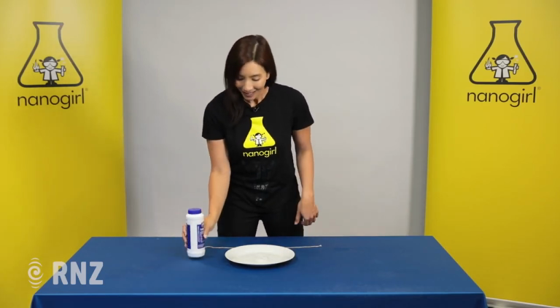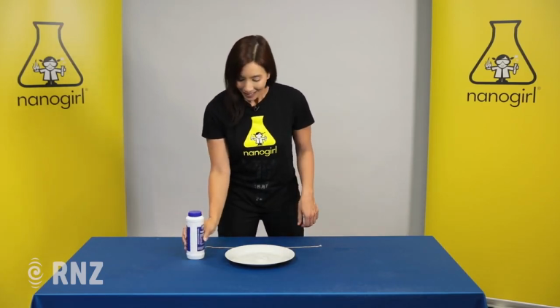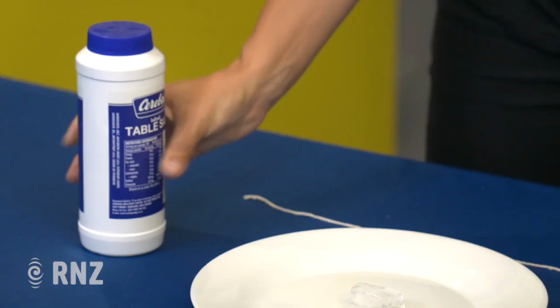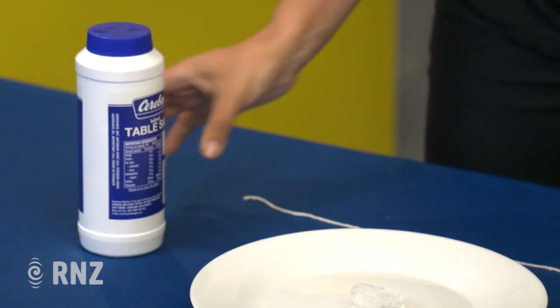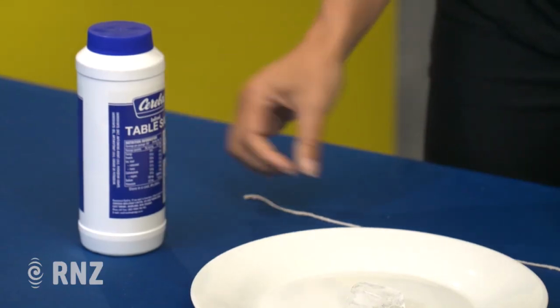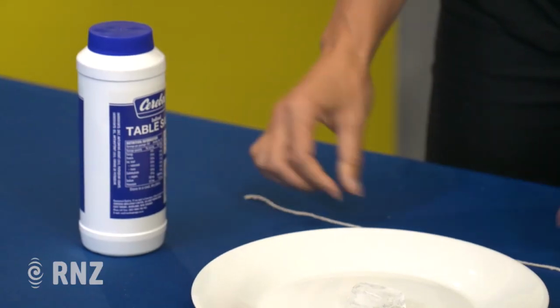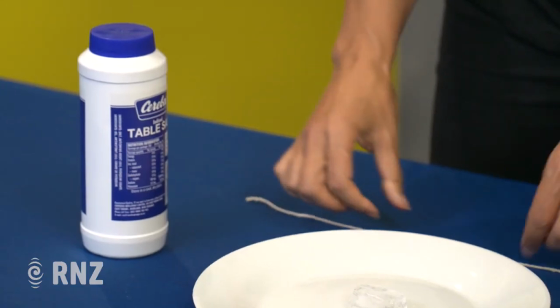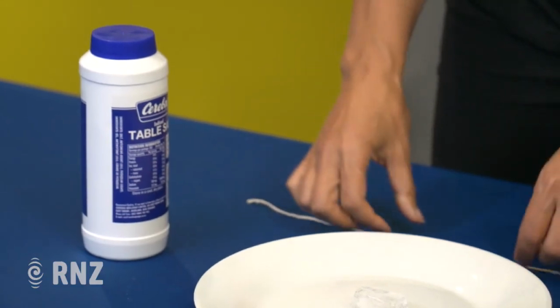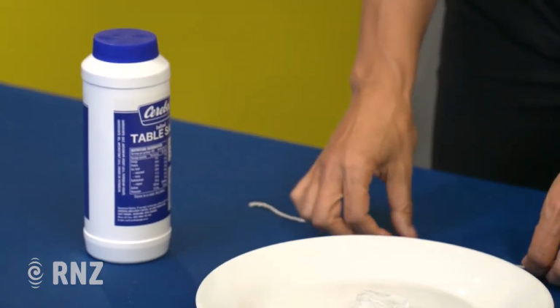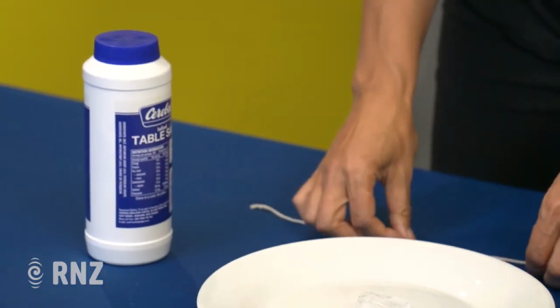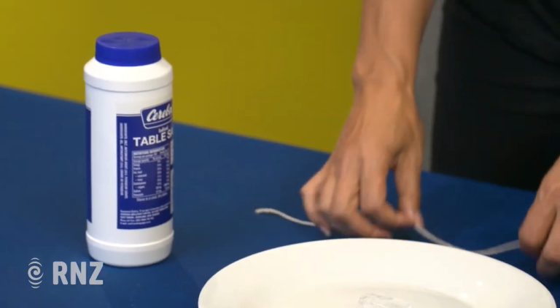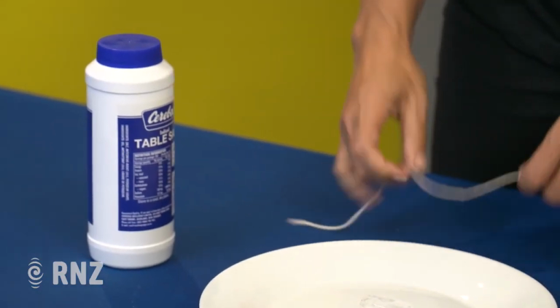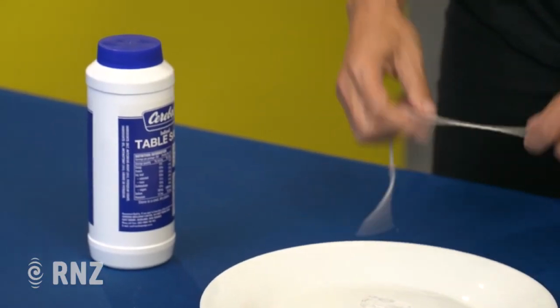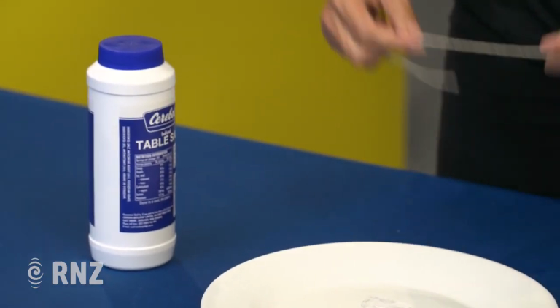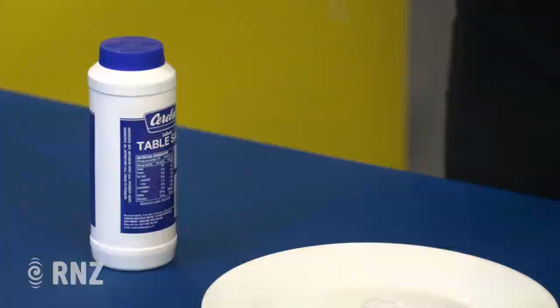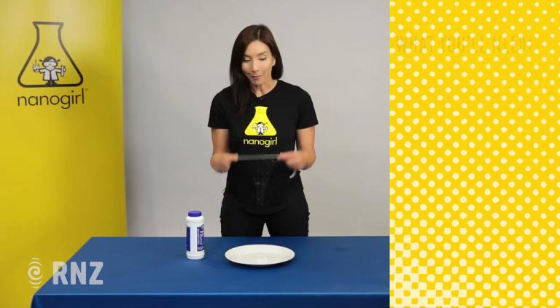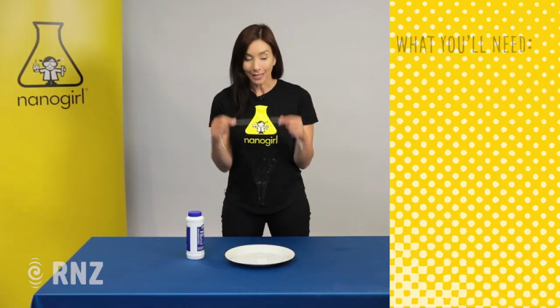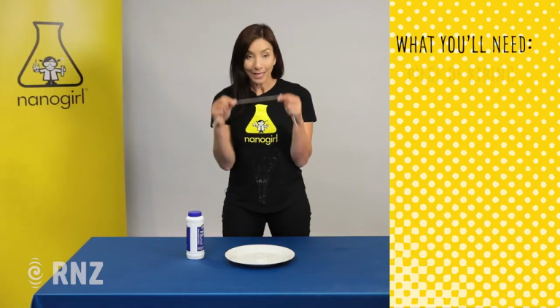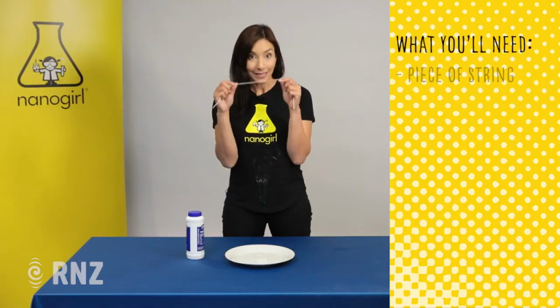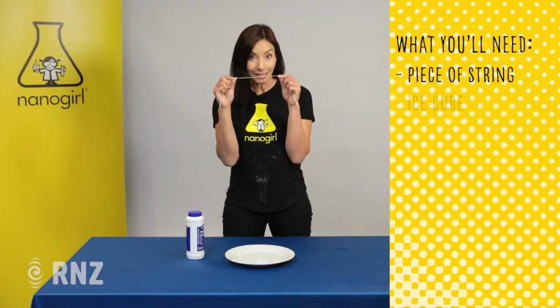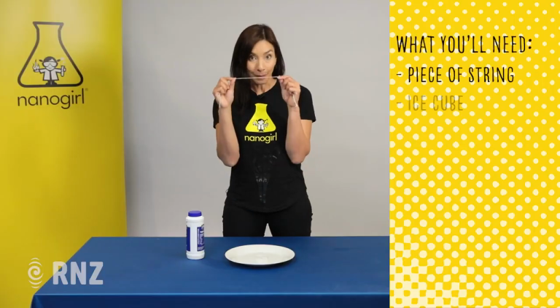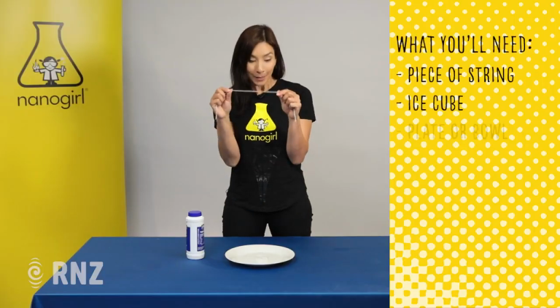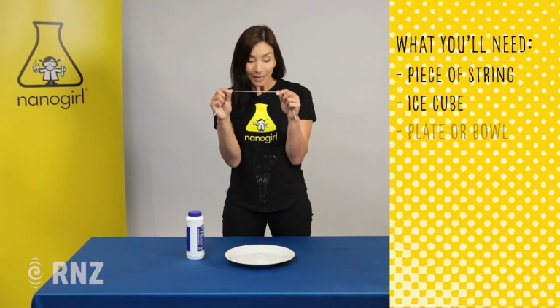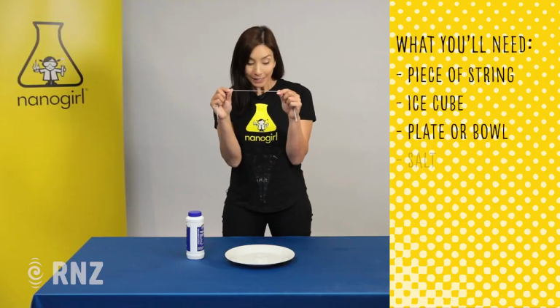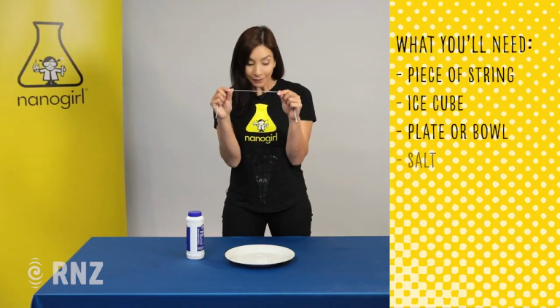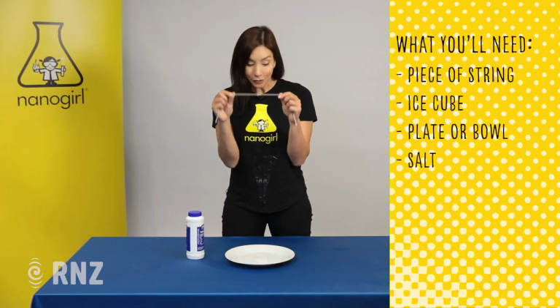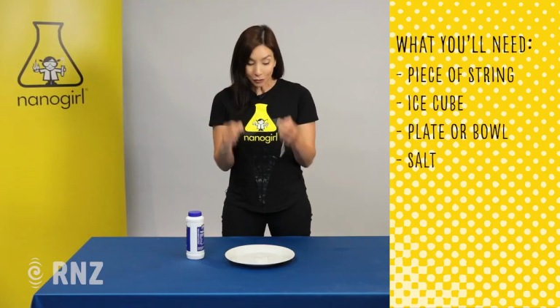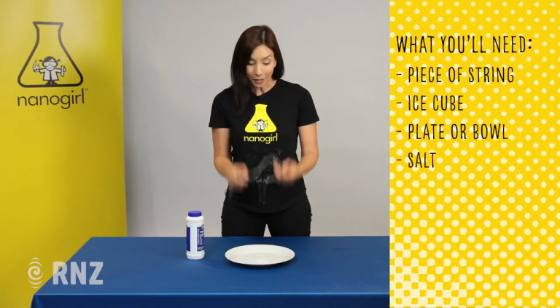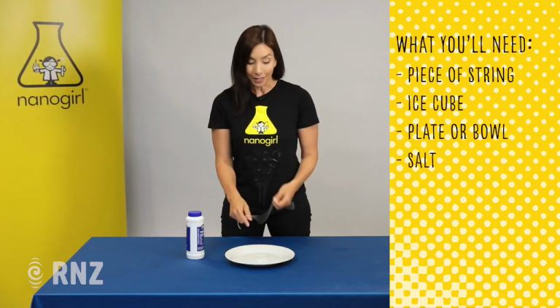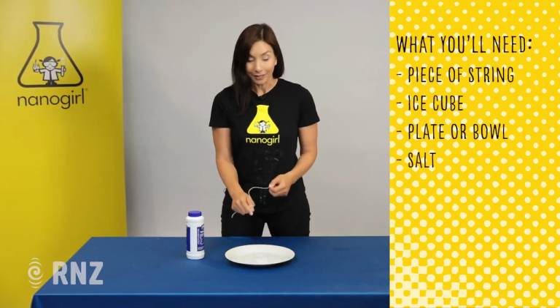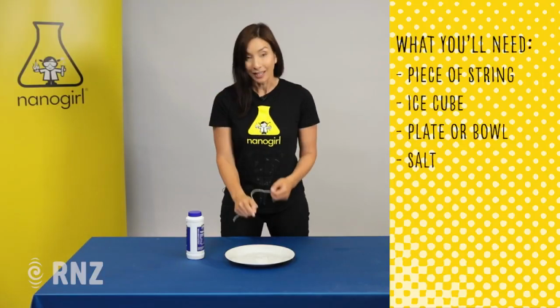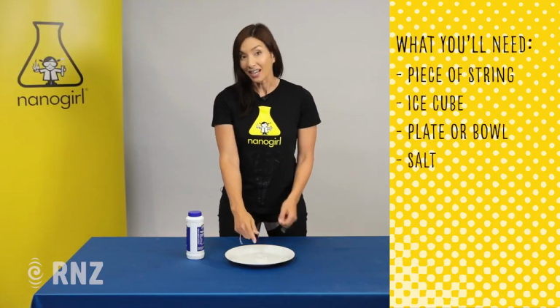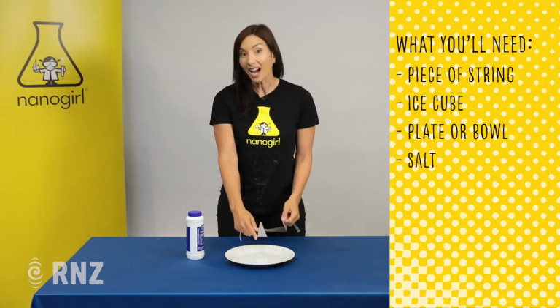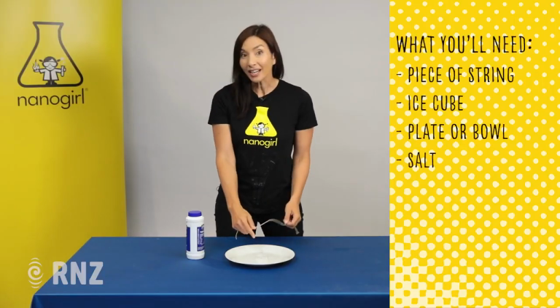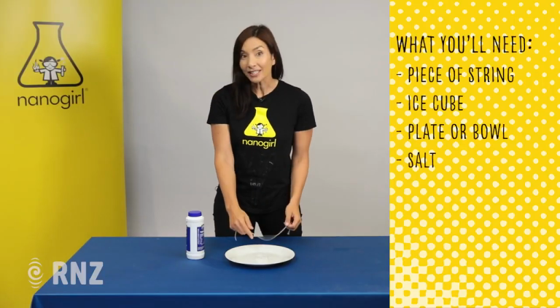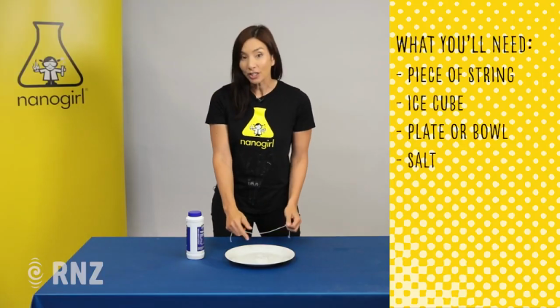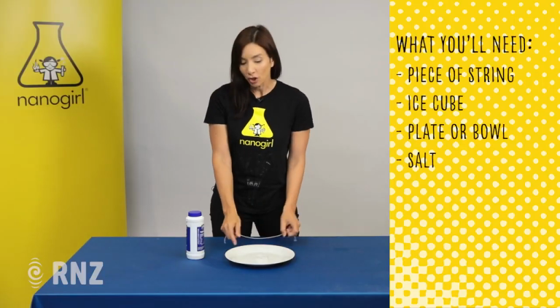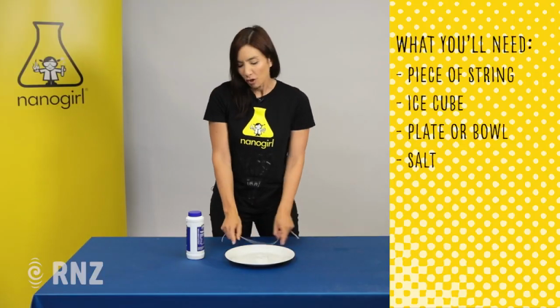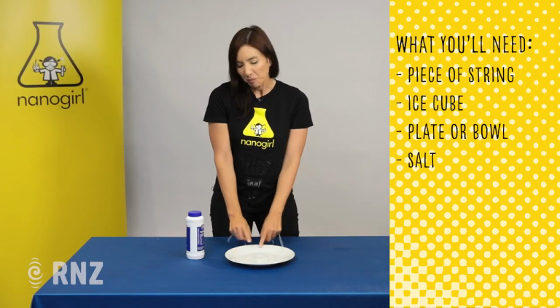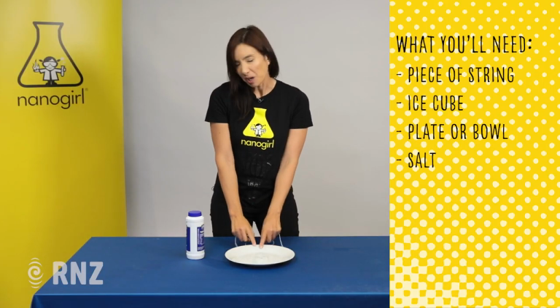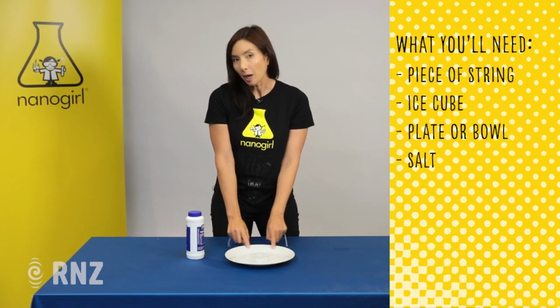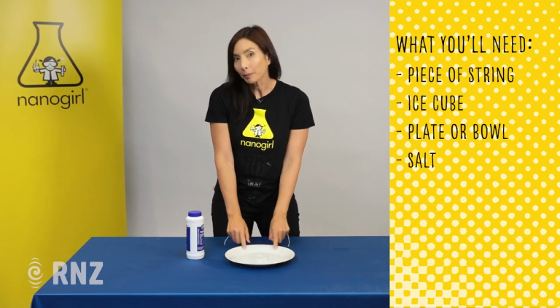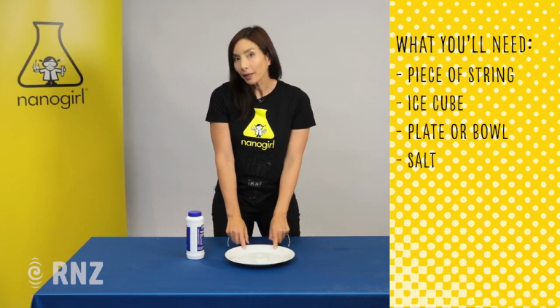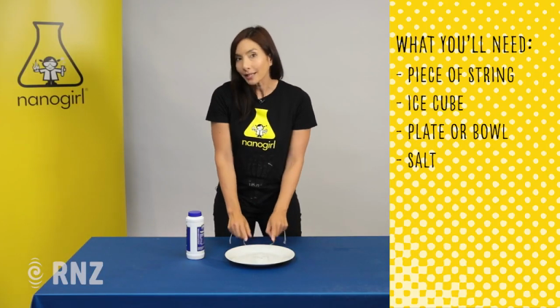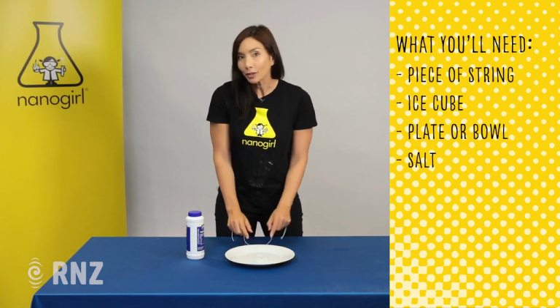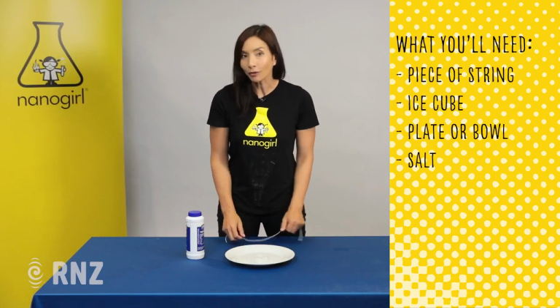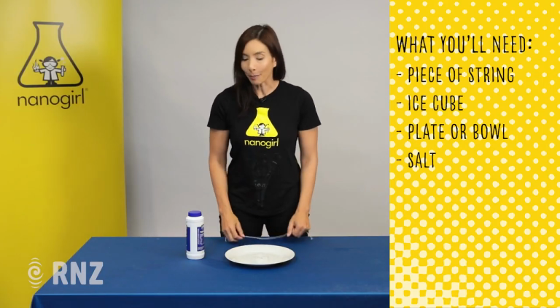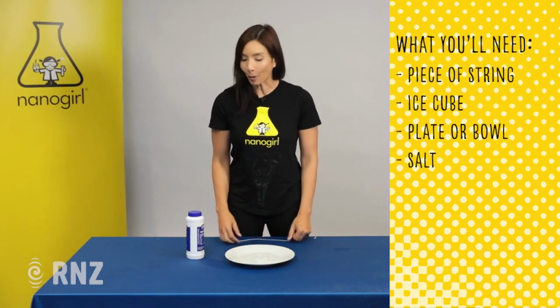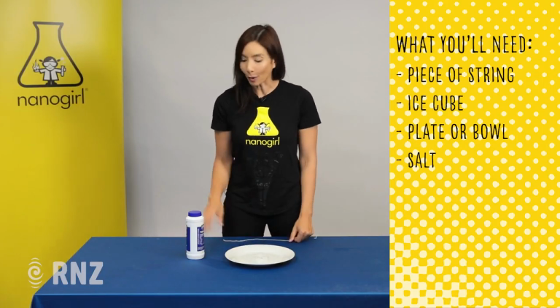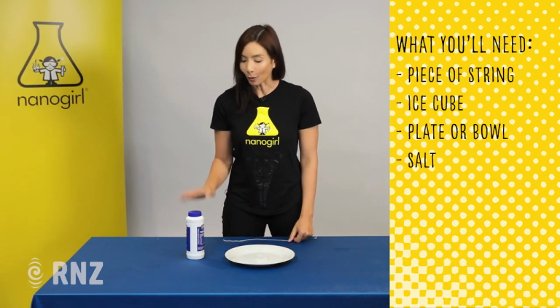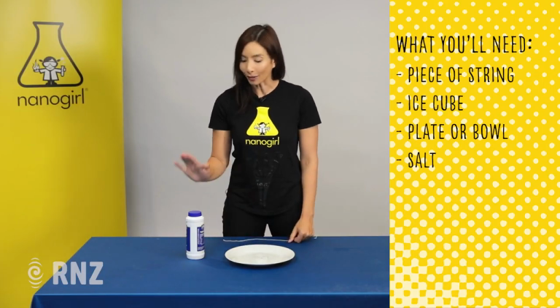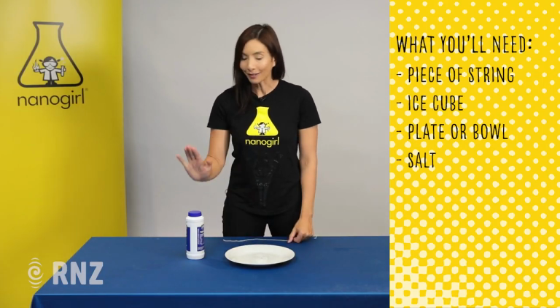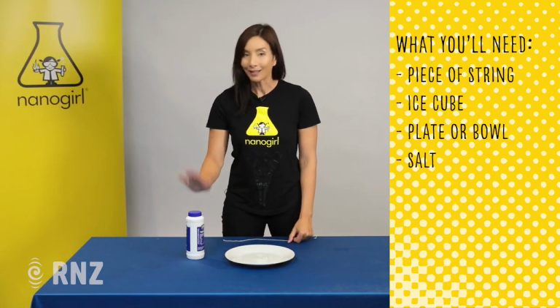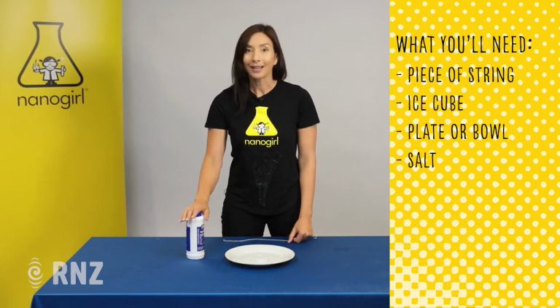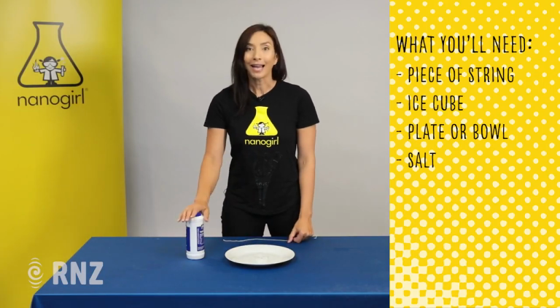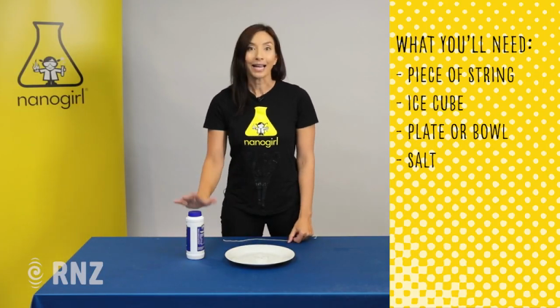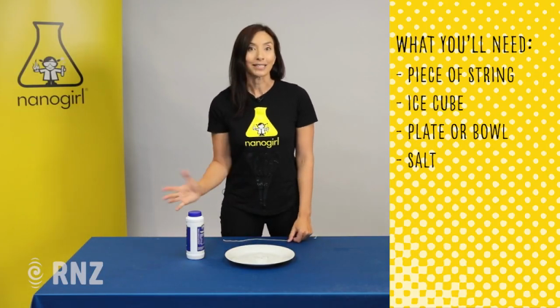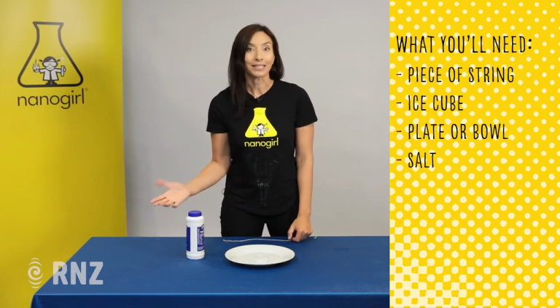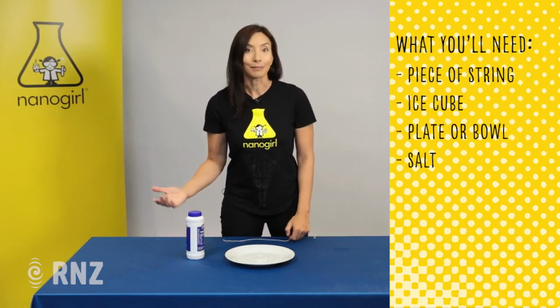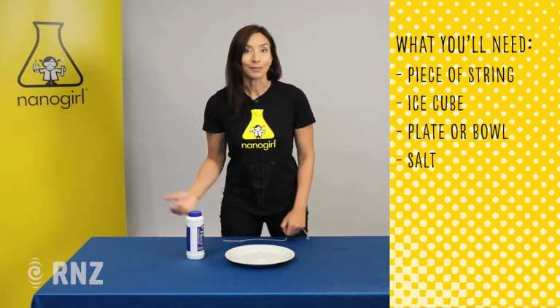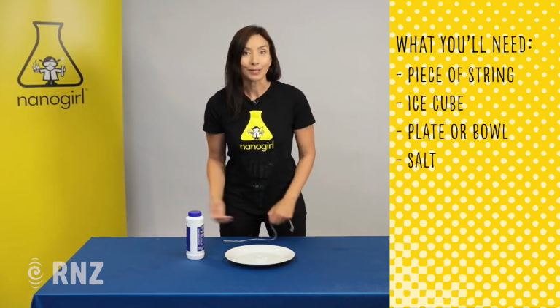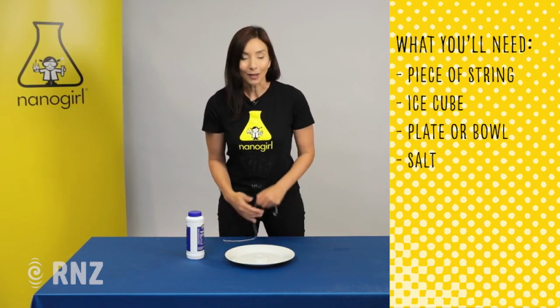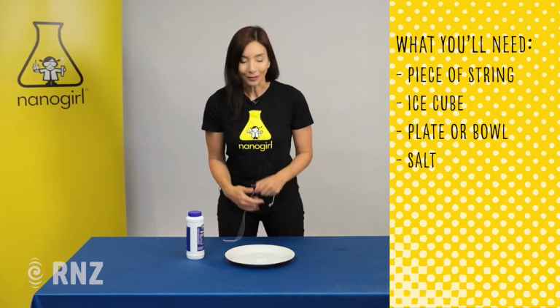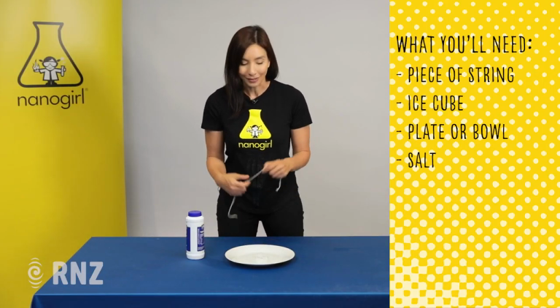So what we're going to need for this experiment is a piece of string, an ice cube, a plate or a bowl, and some salt.